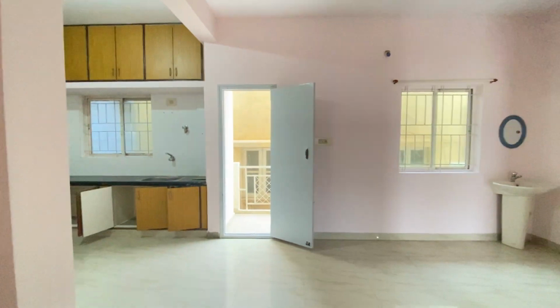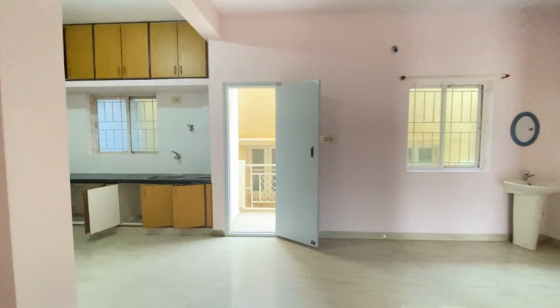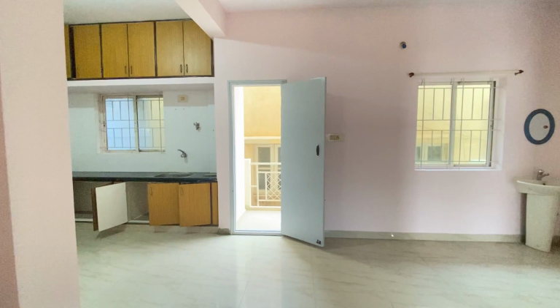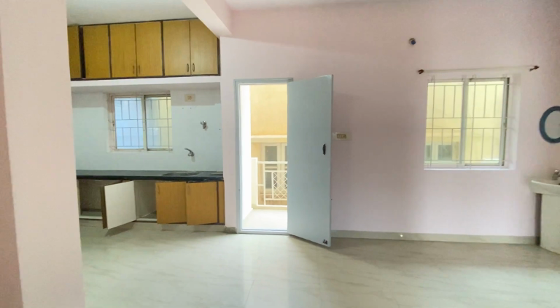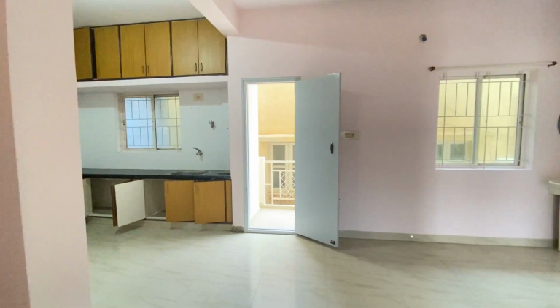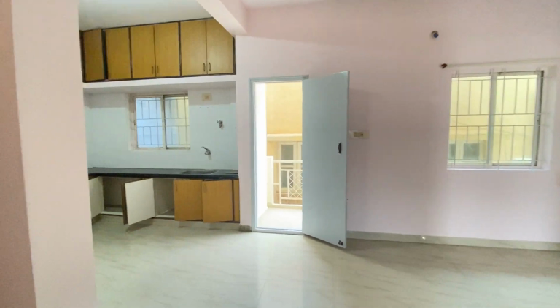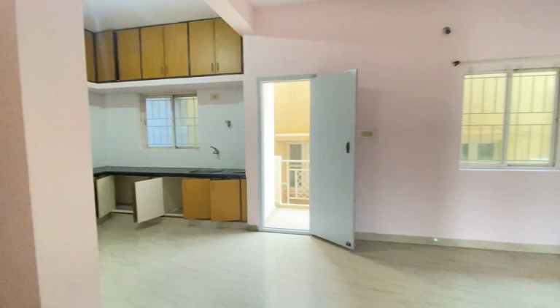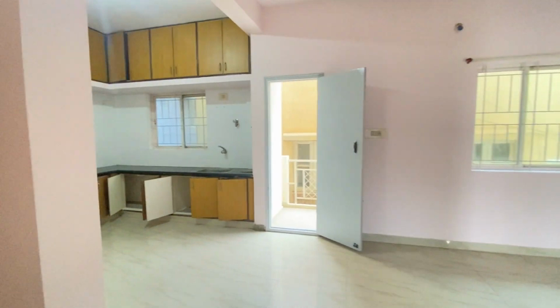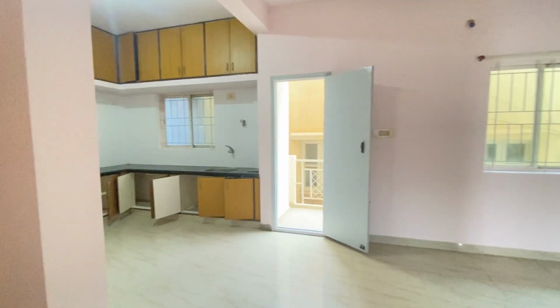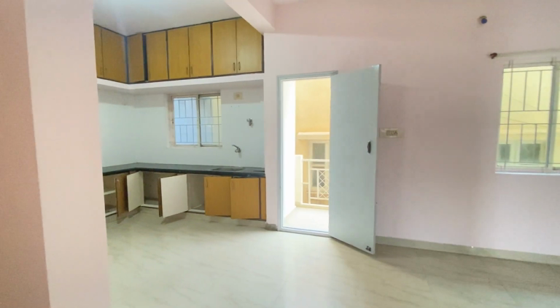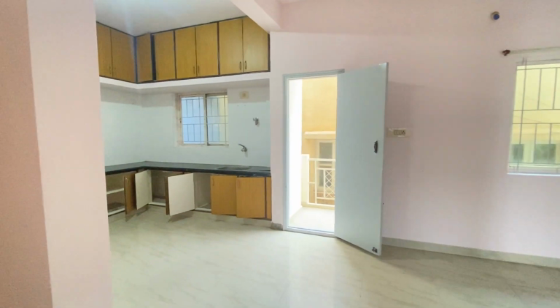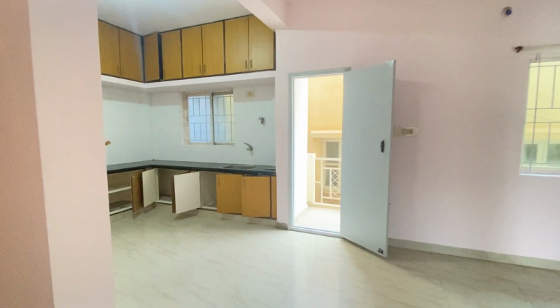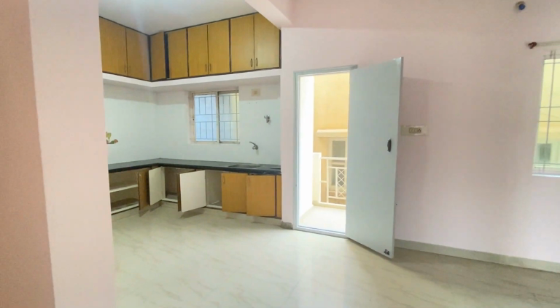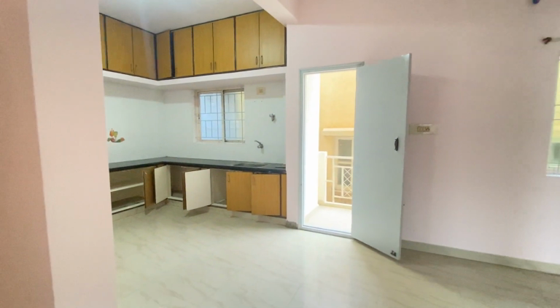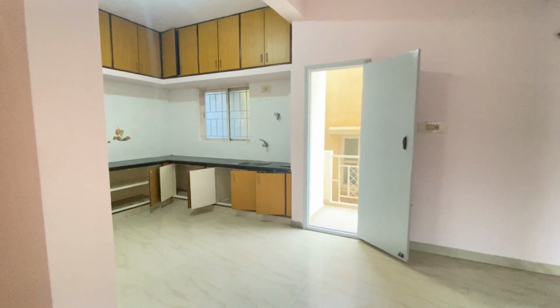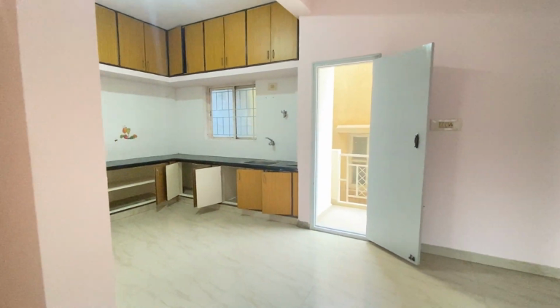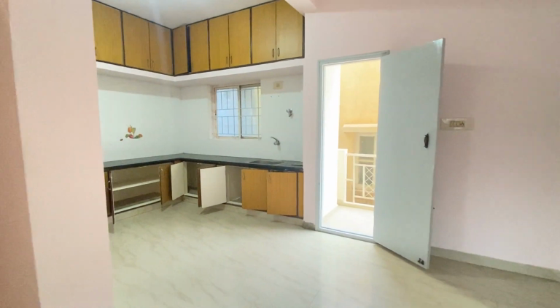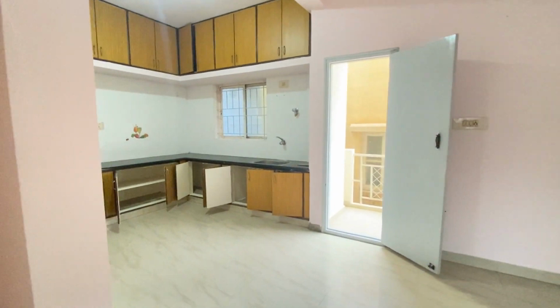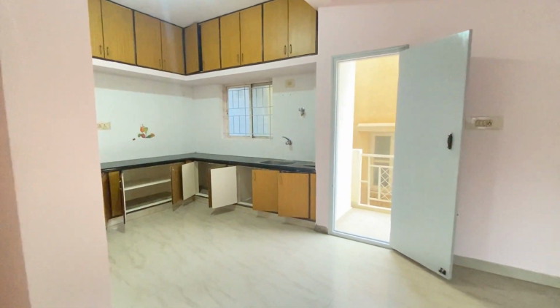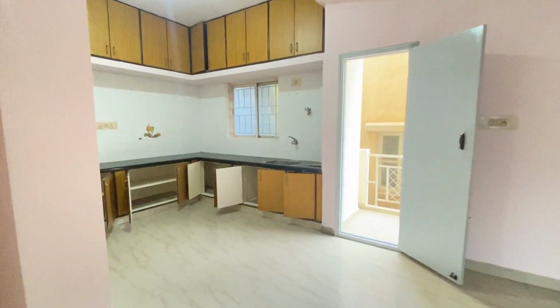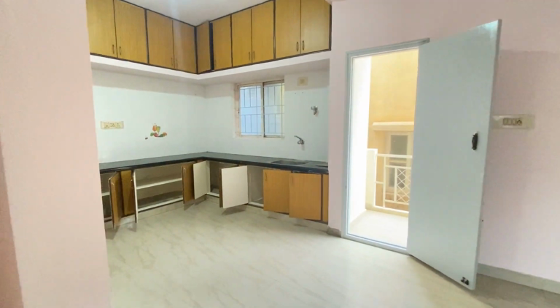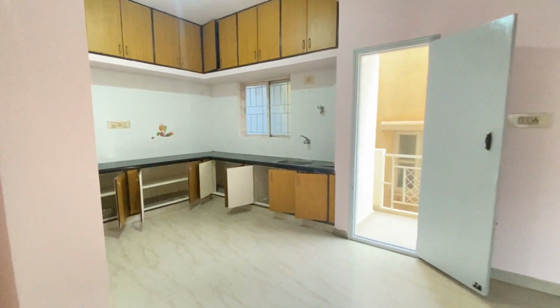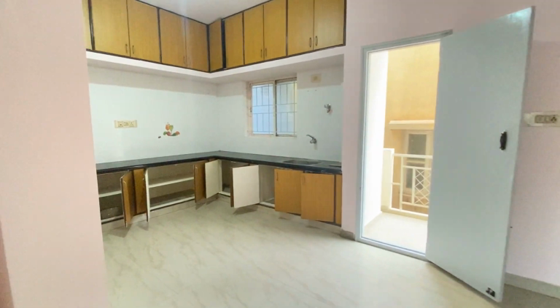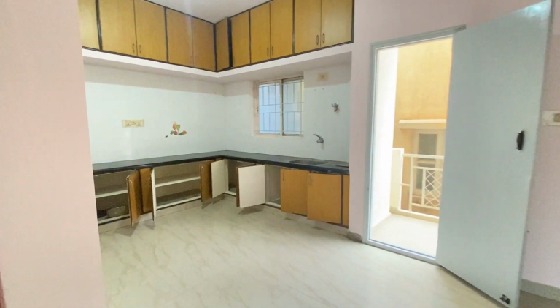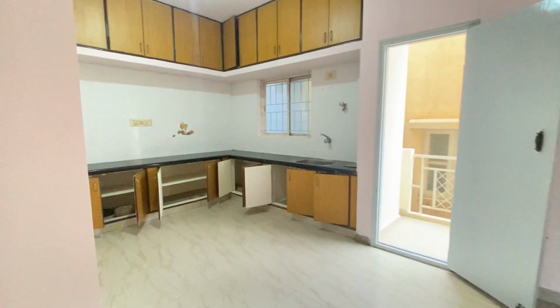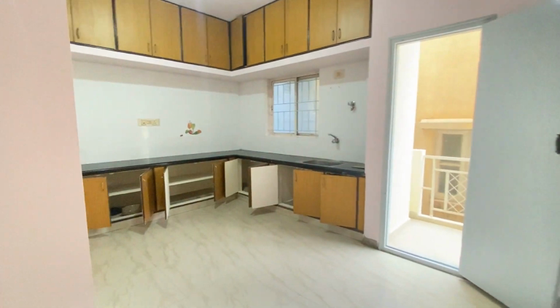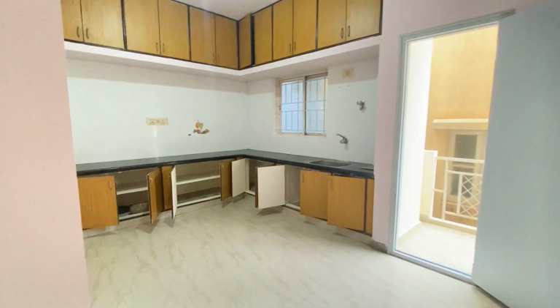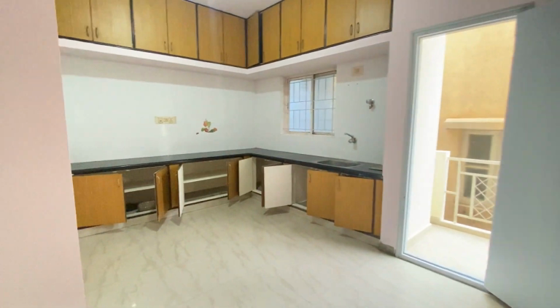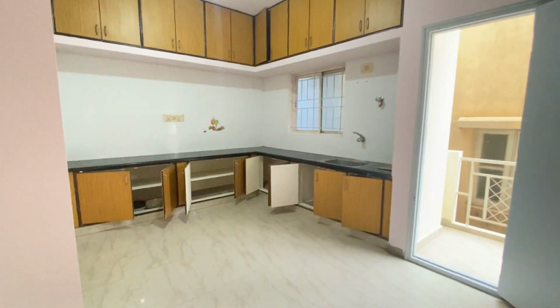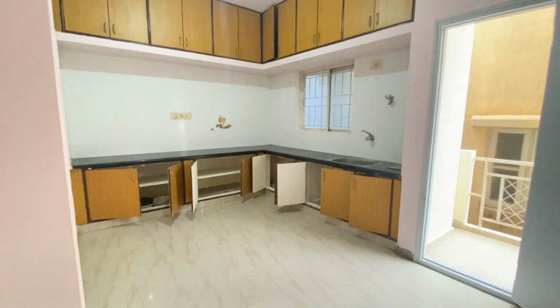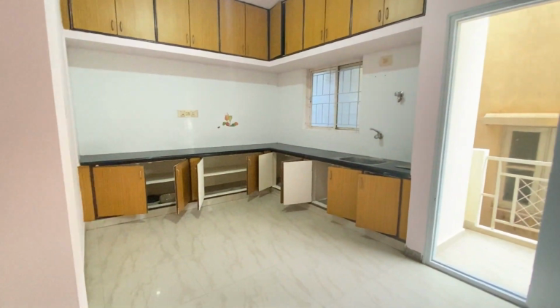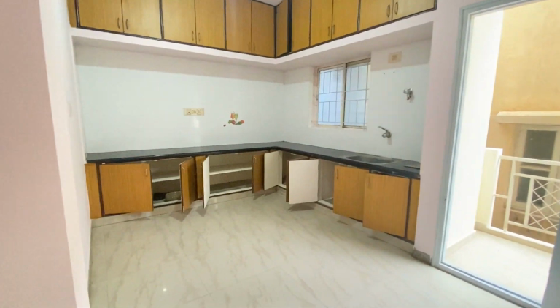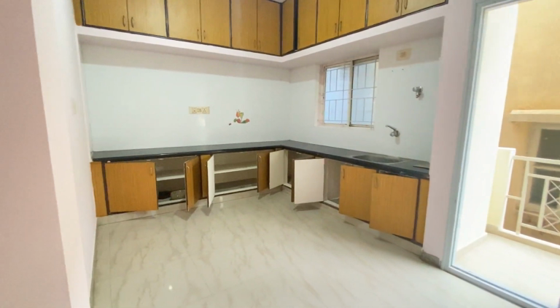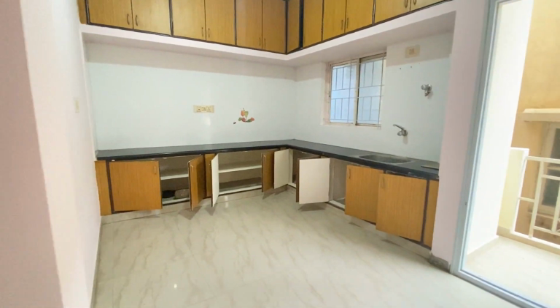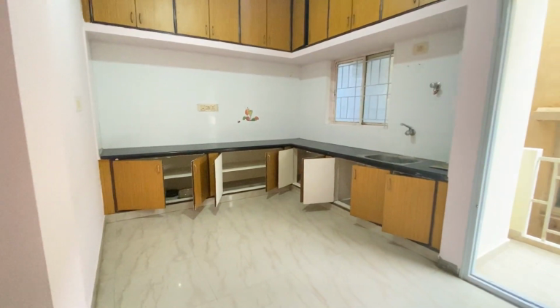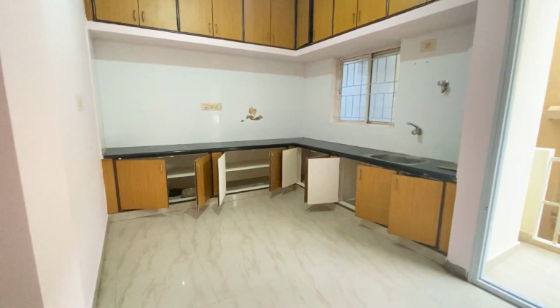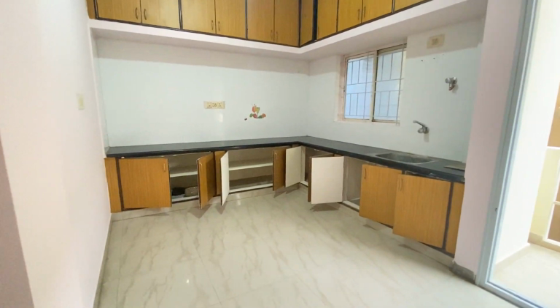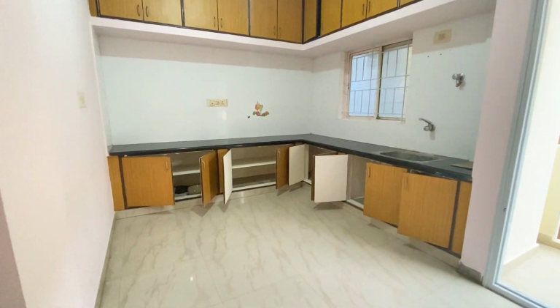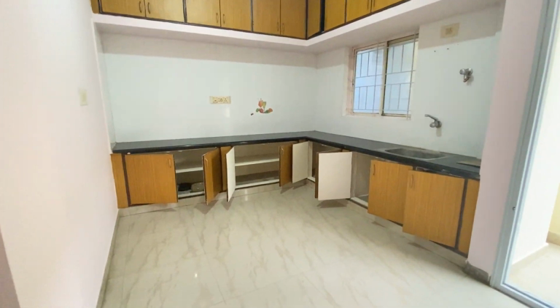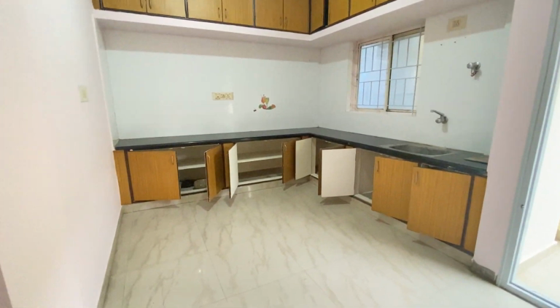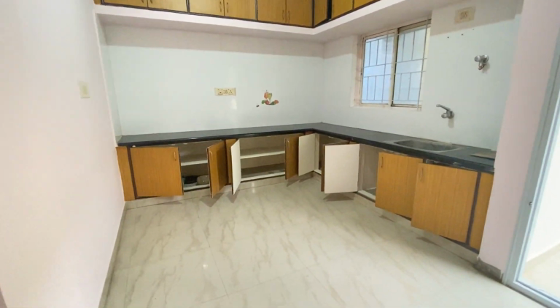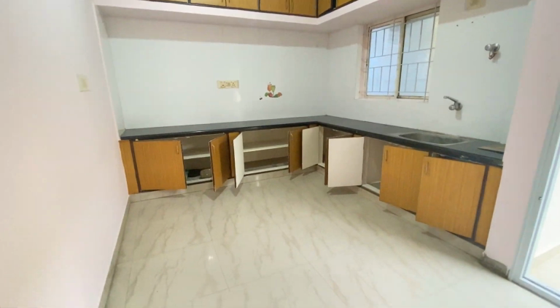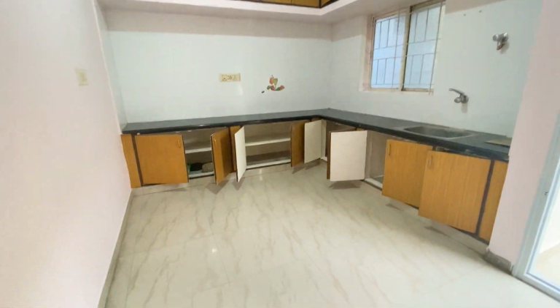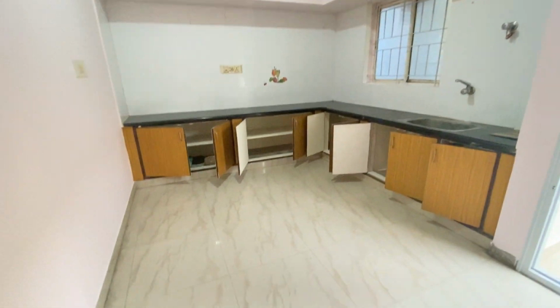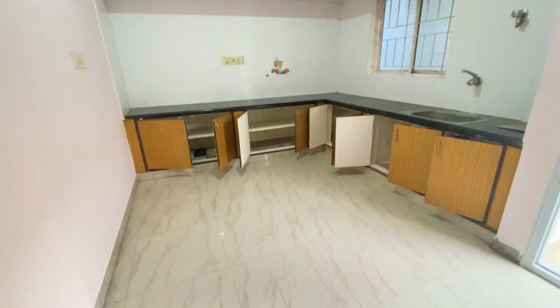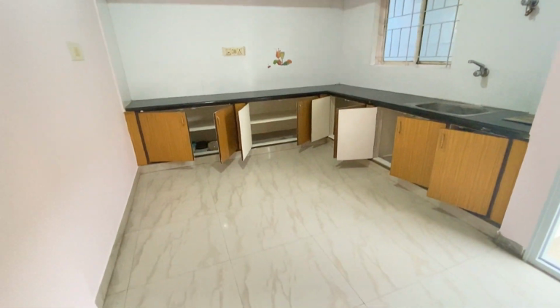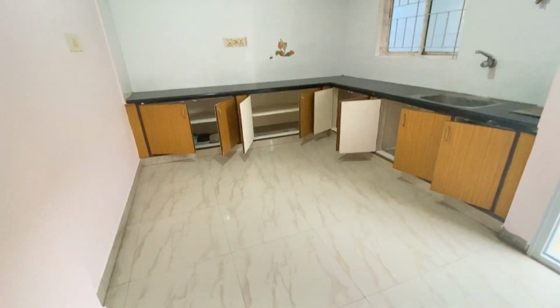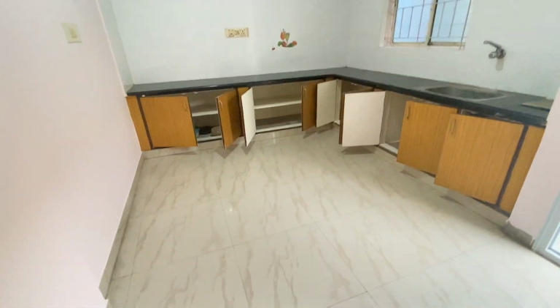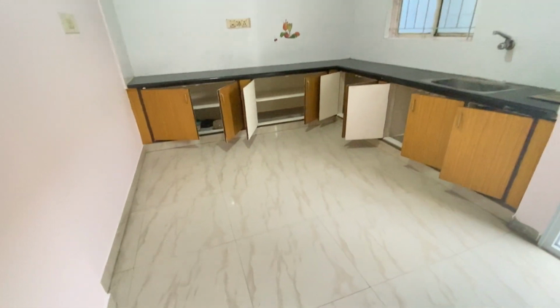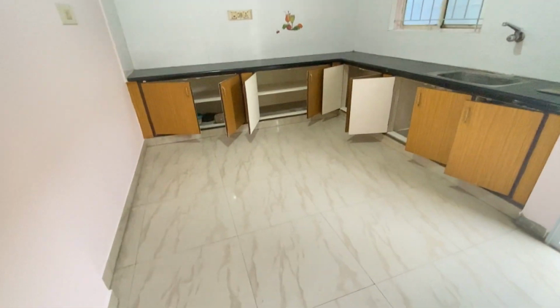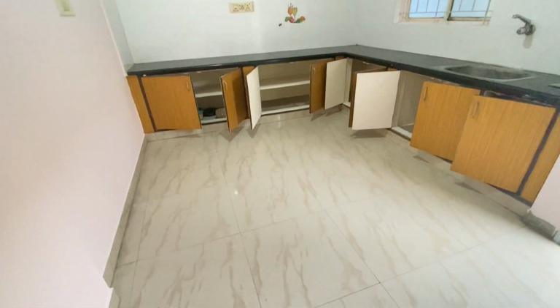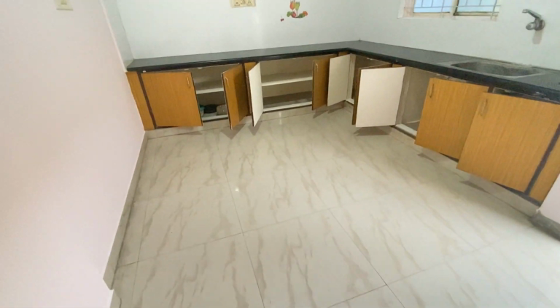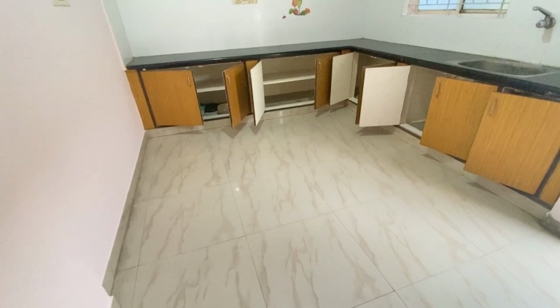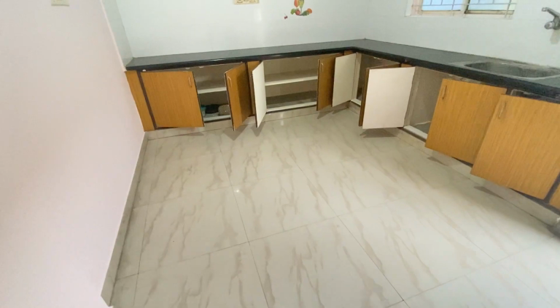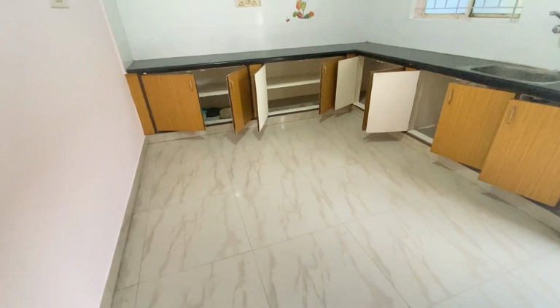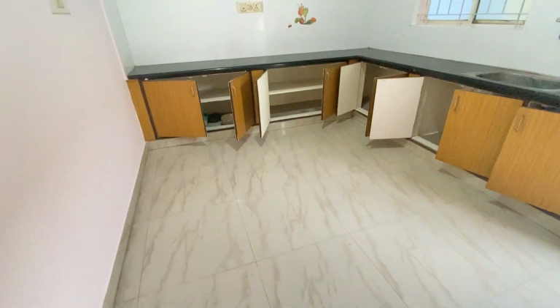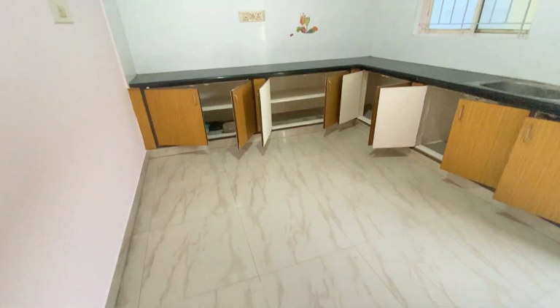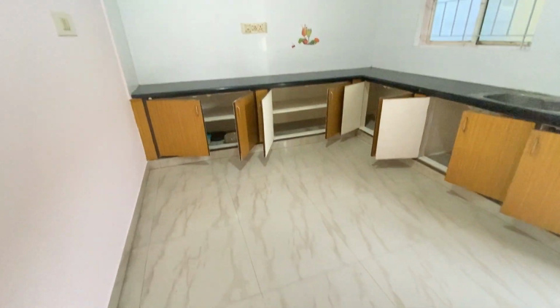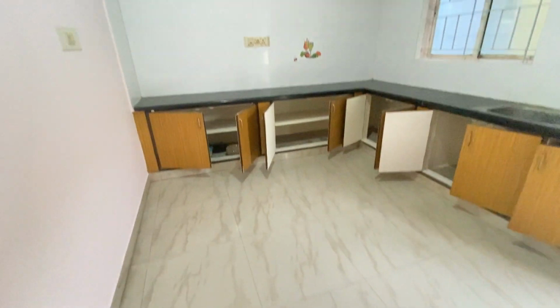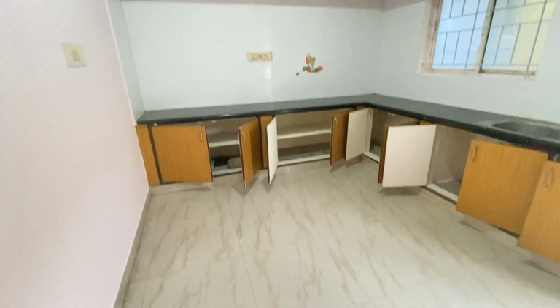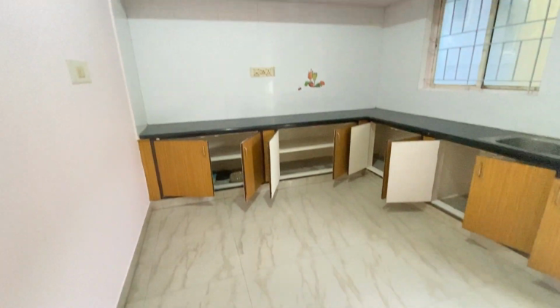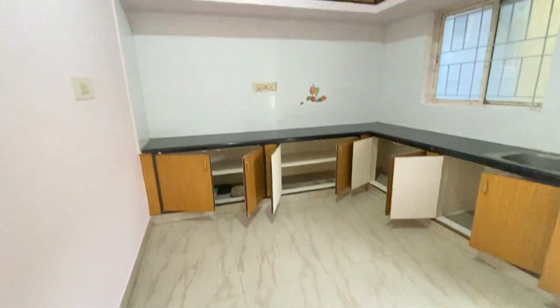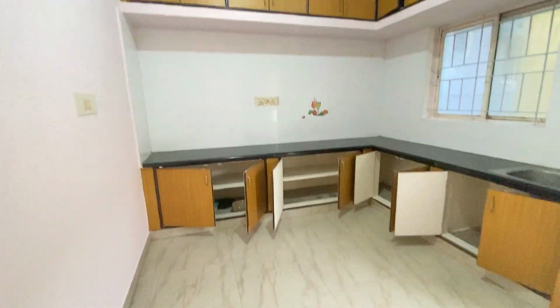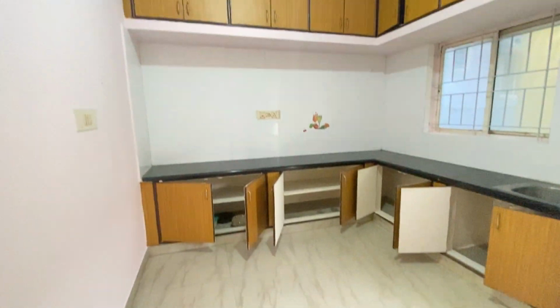That's the utility area, and that's the huge kitchen — it's a modular kitchen kind of setup.